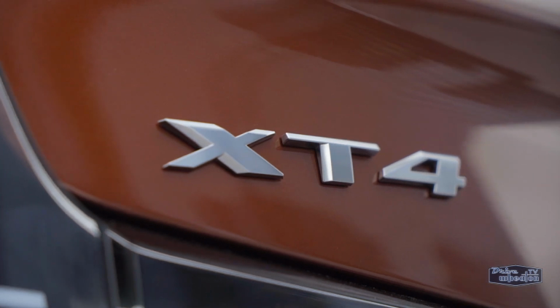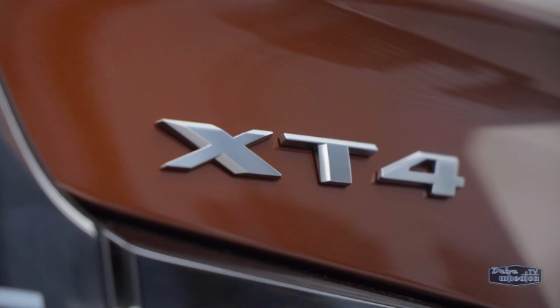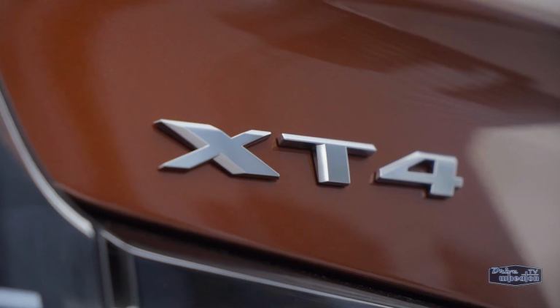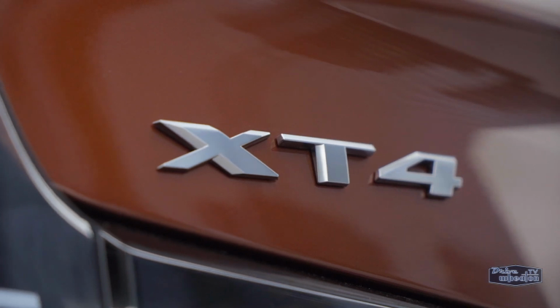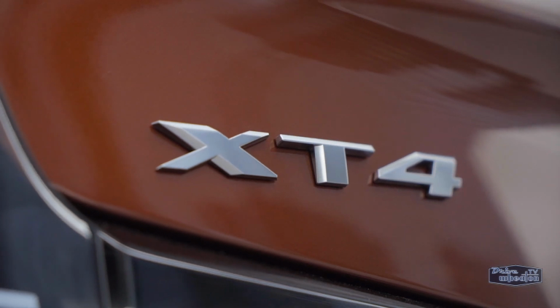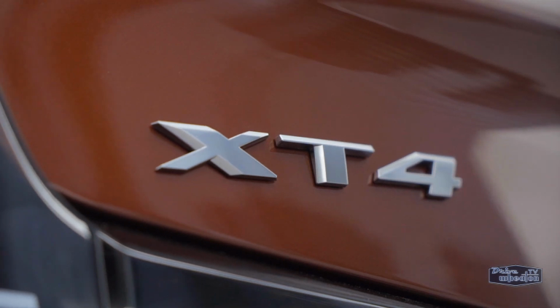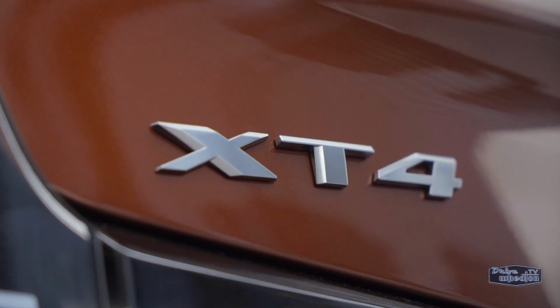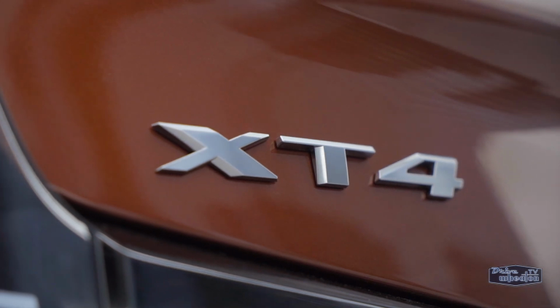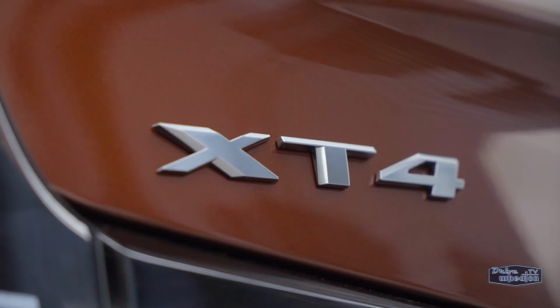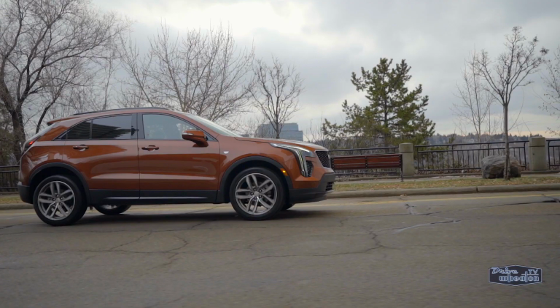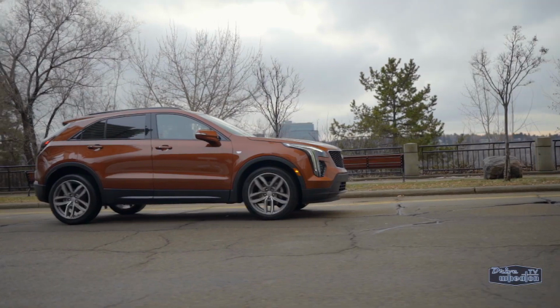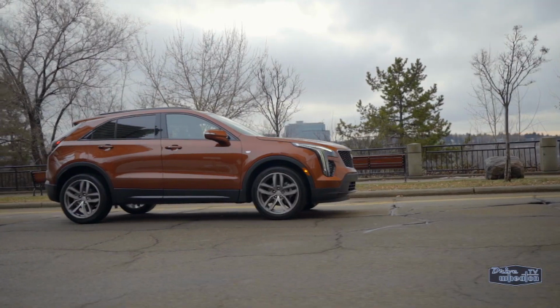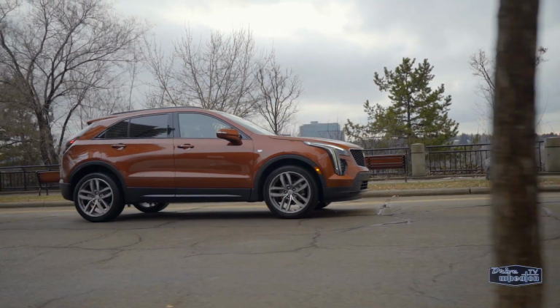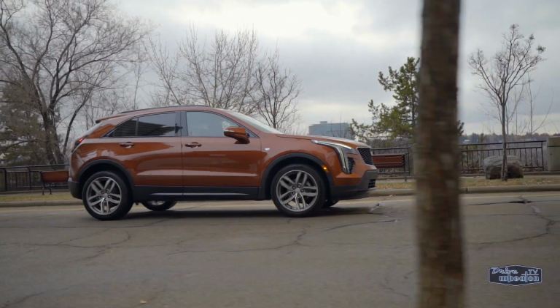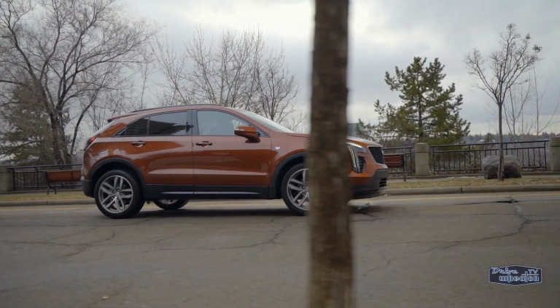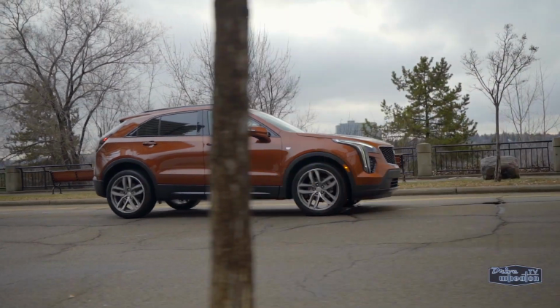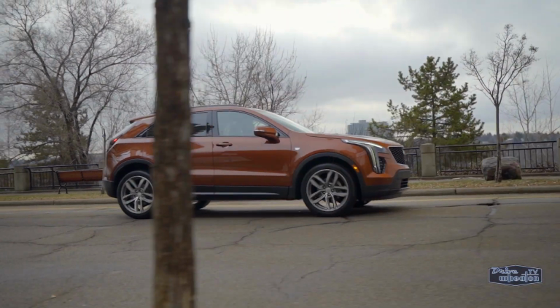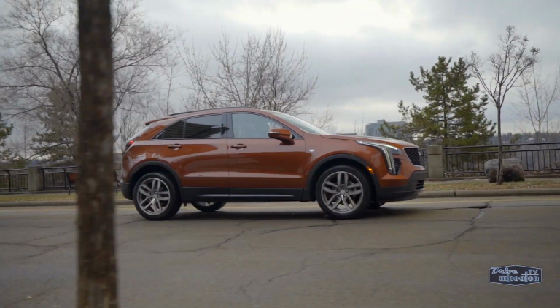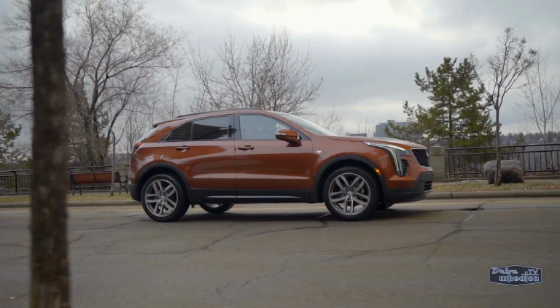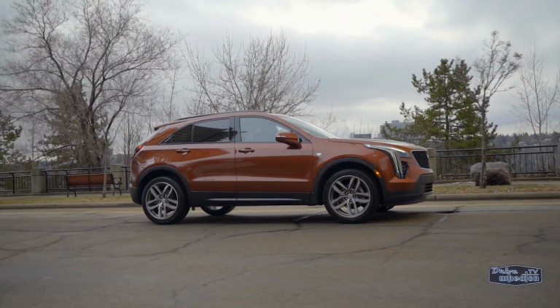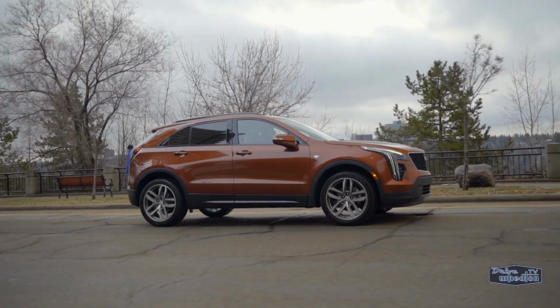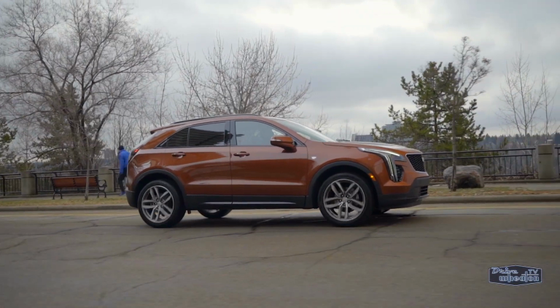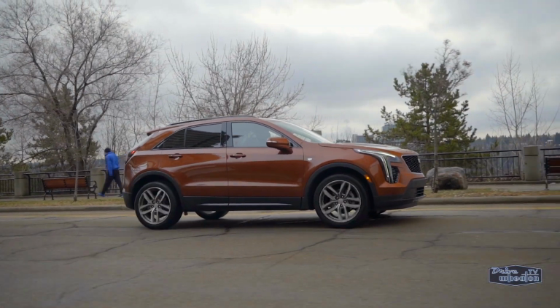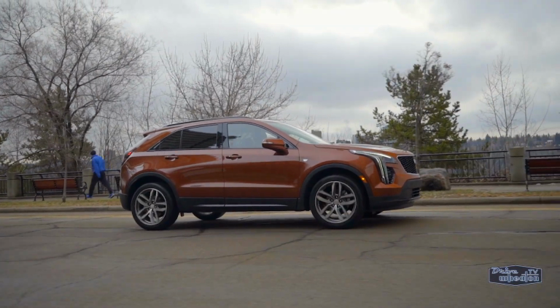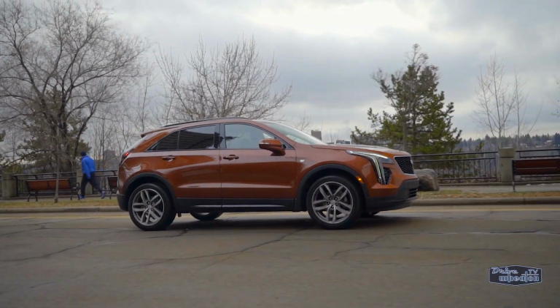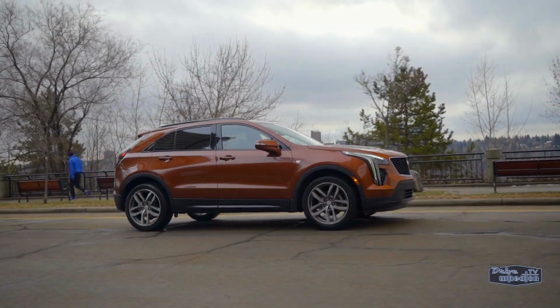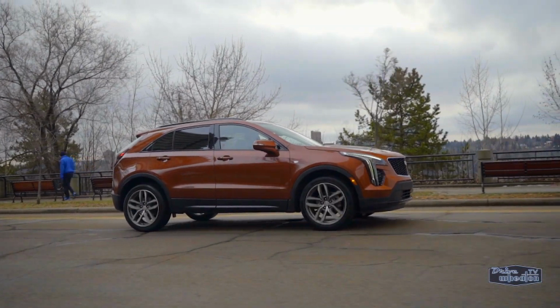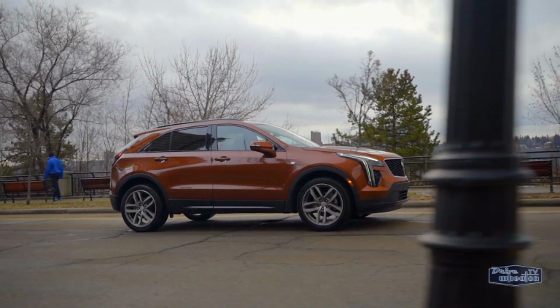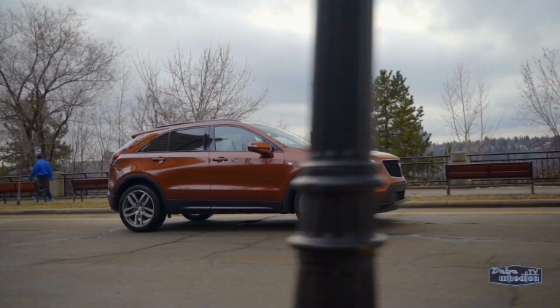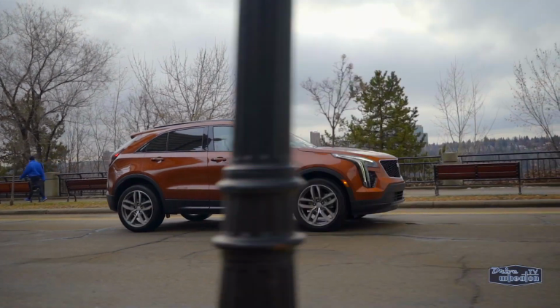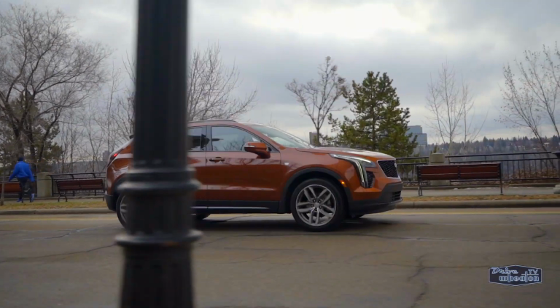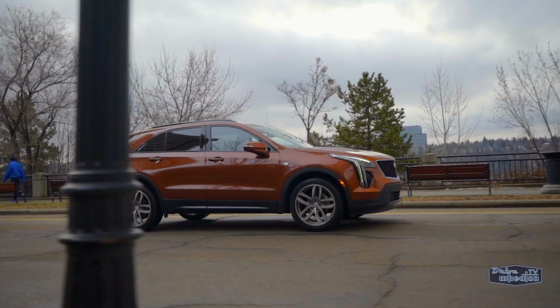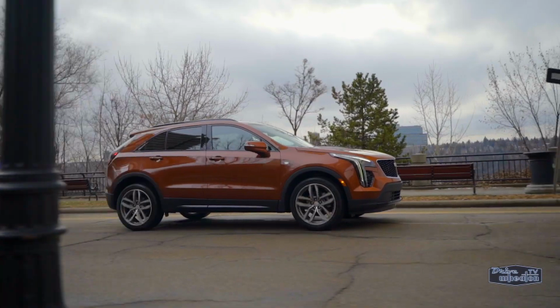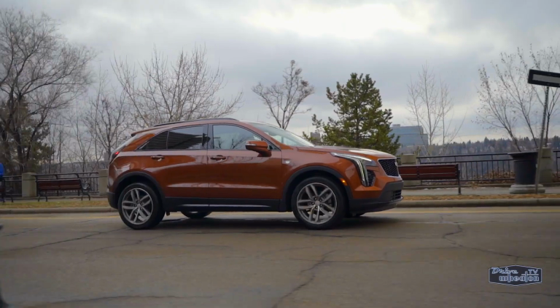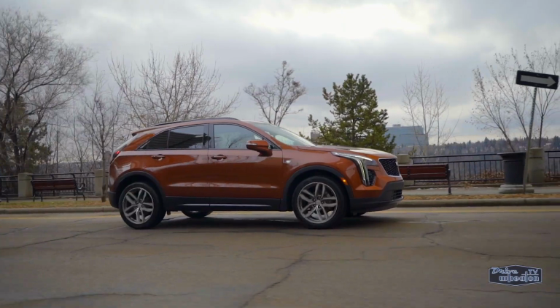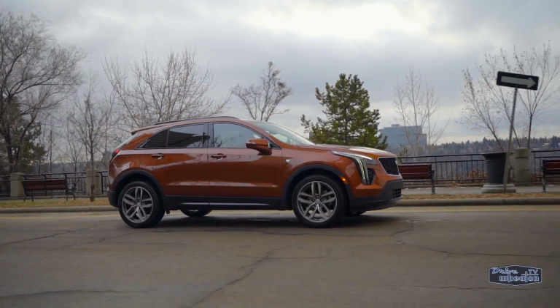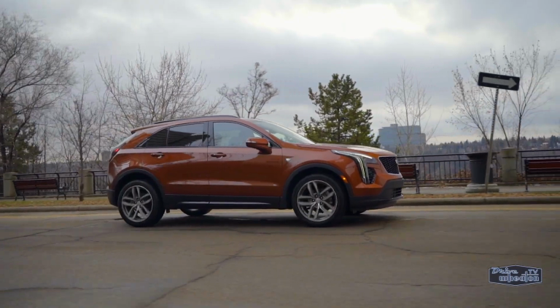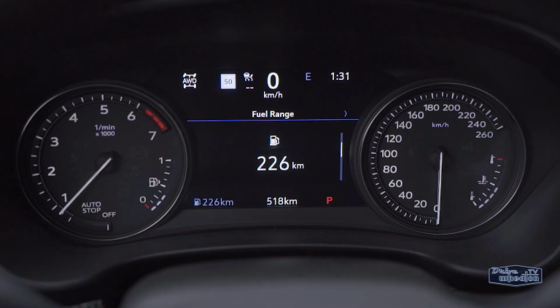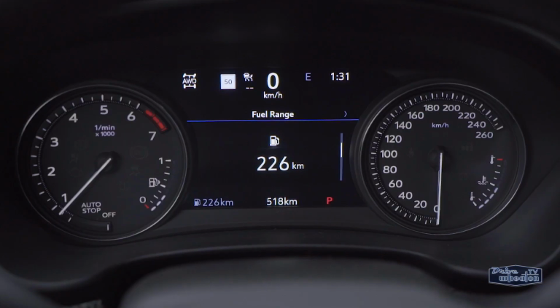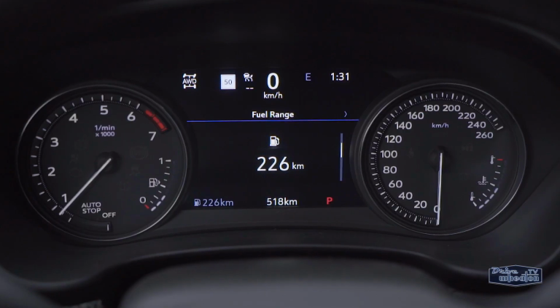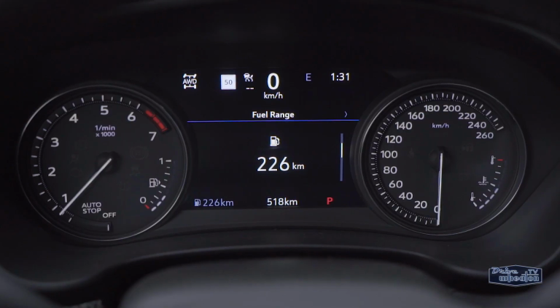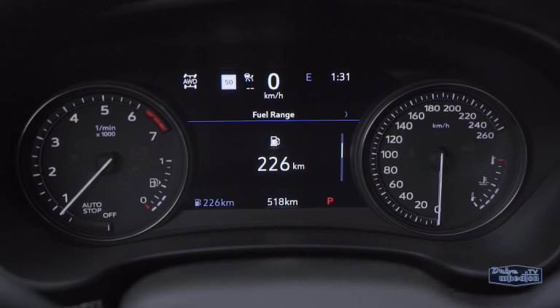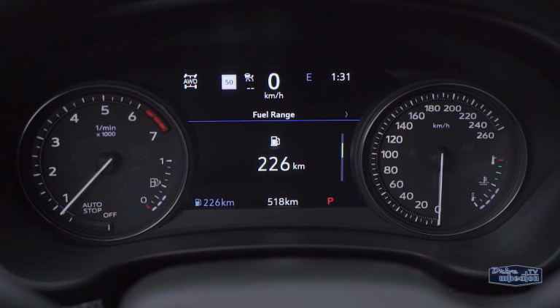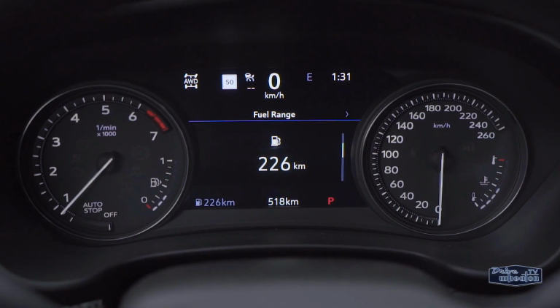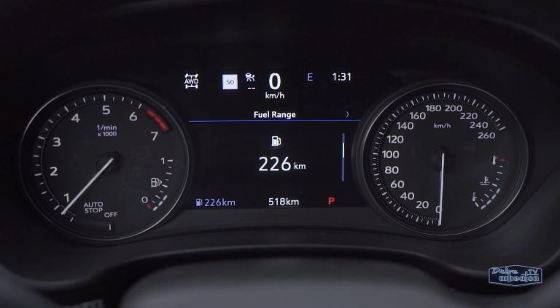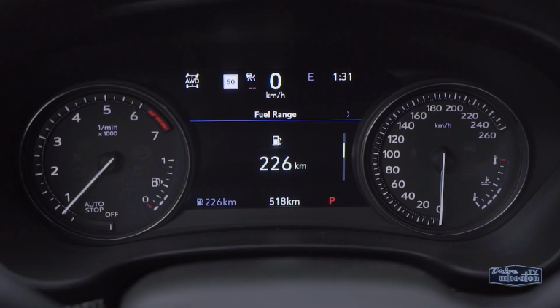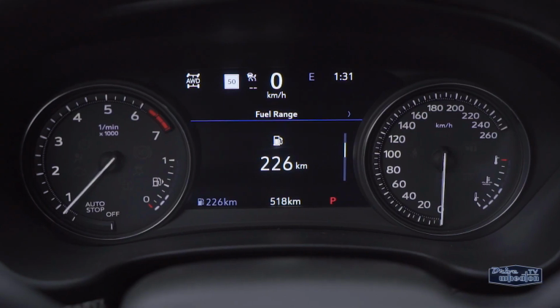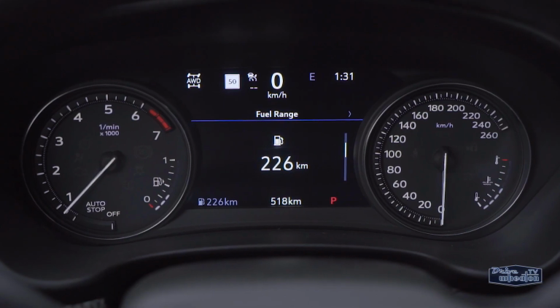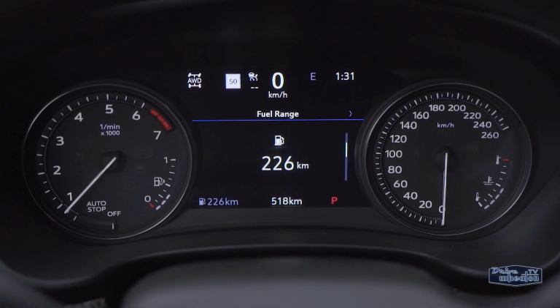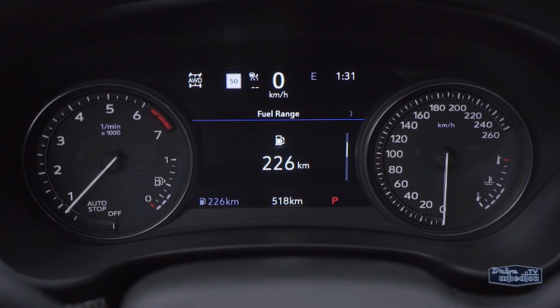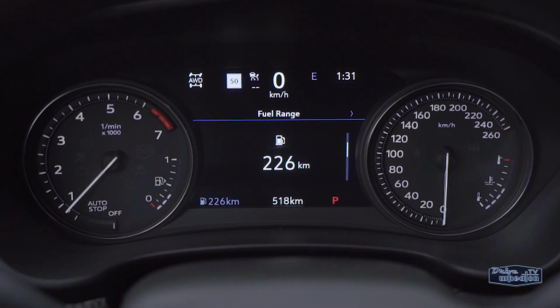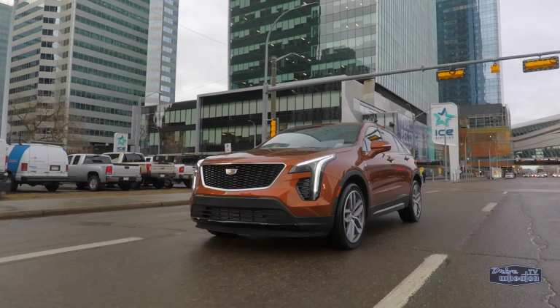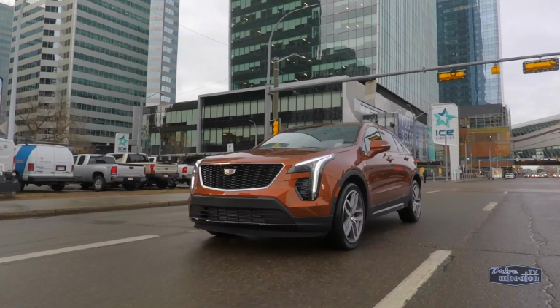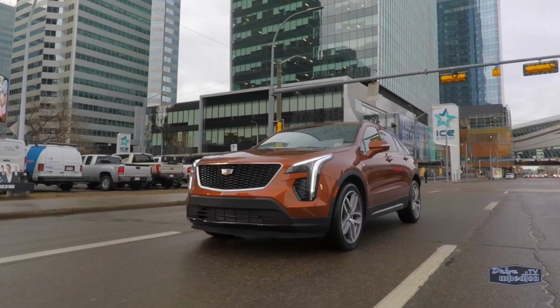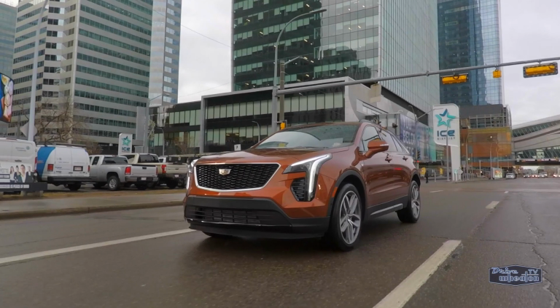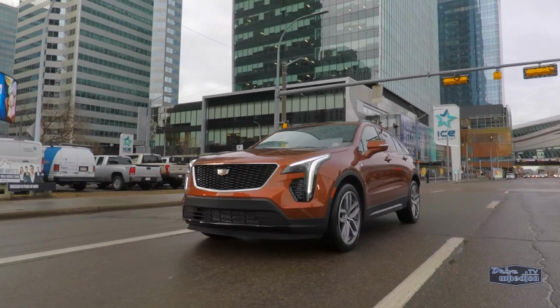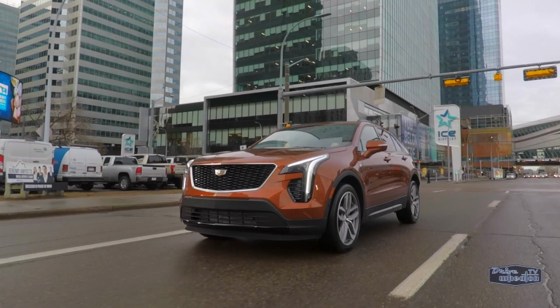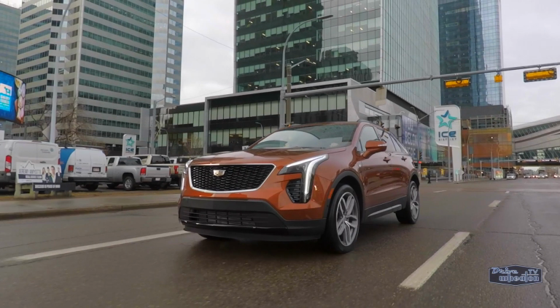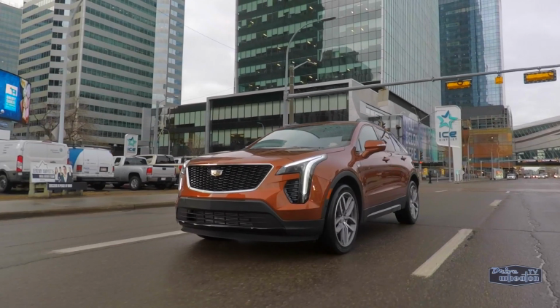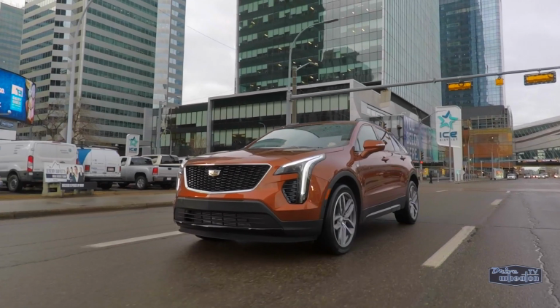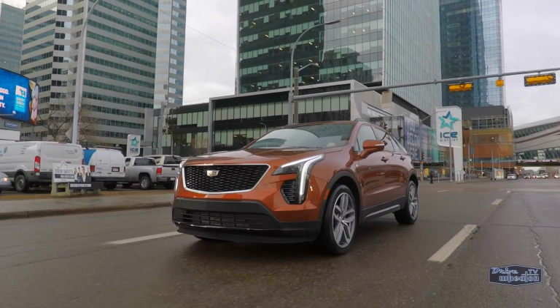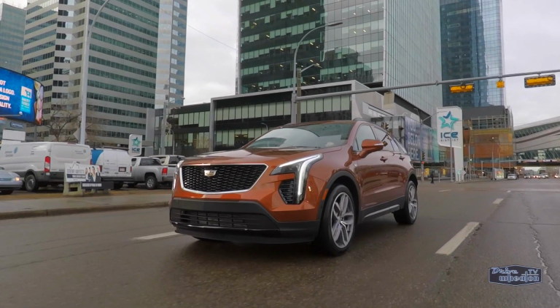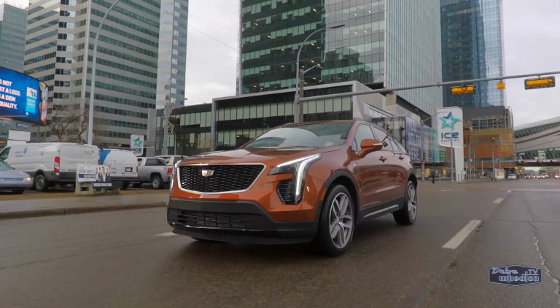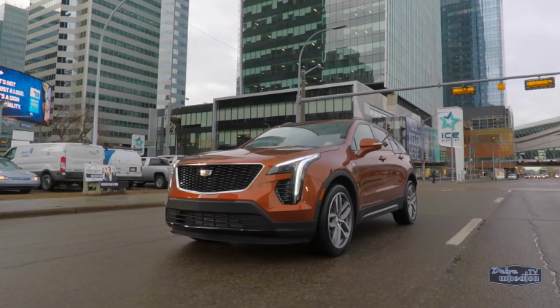Rarely does something live up to the hype, but I think the 2019 XT4 delivers on its promises. Cadillac has crafted a vehicle that's fun to drive, jam-packed with tech, and looks good on the open road.